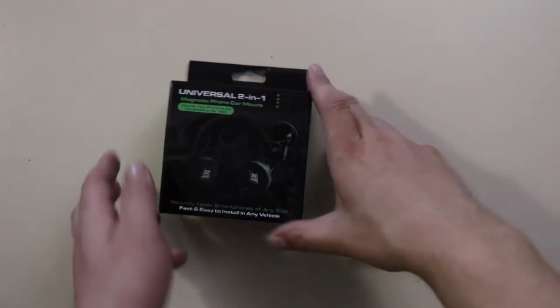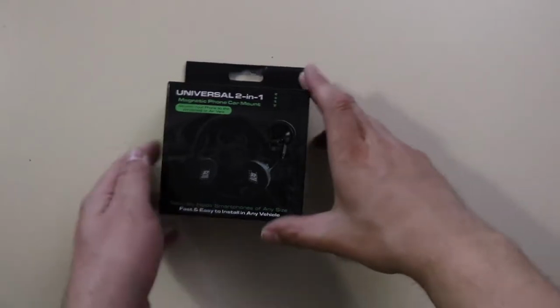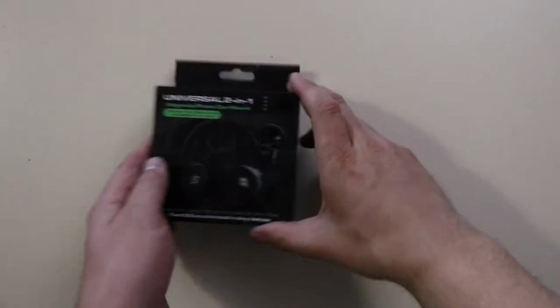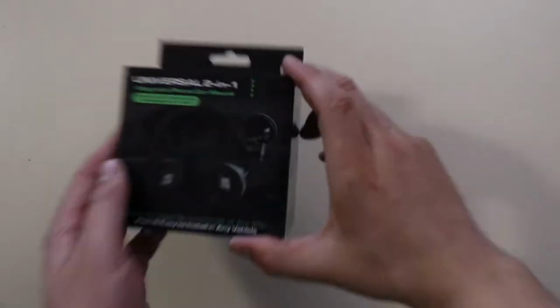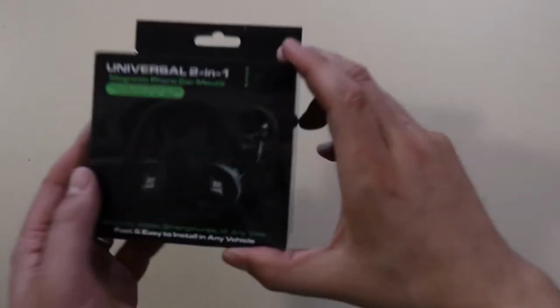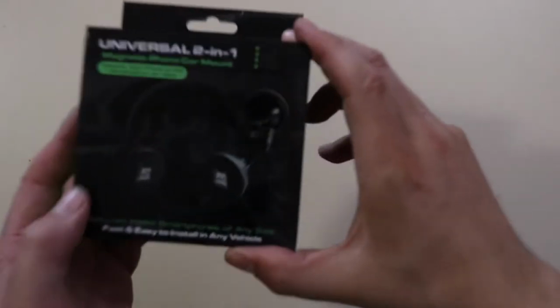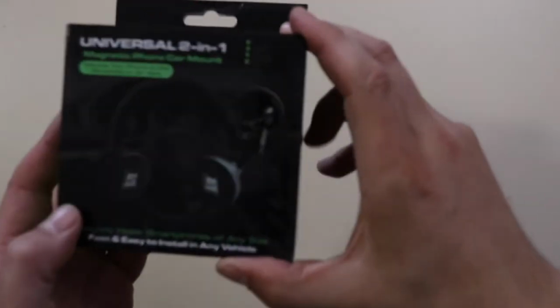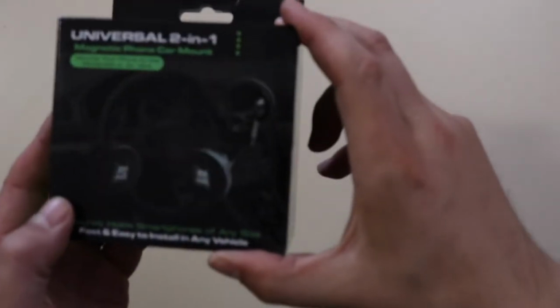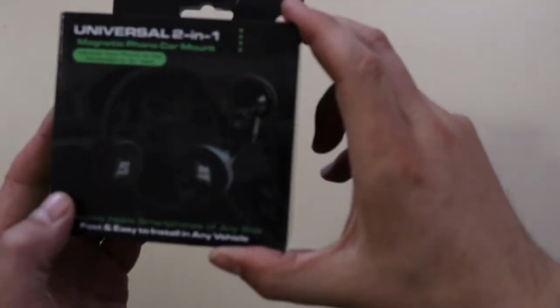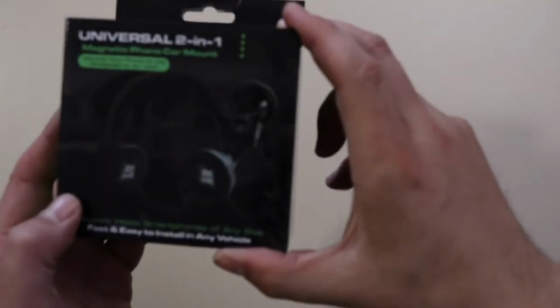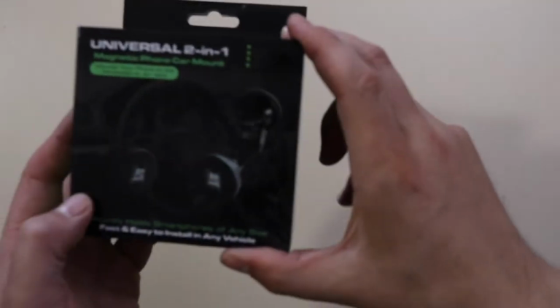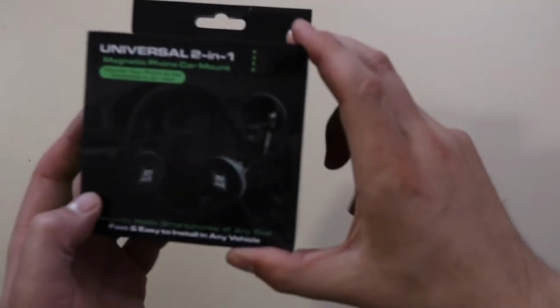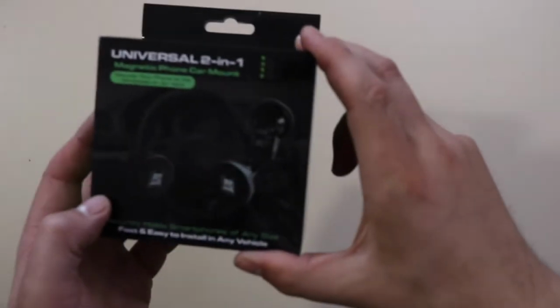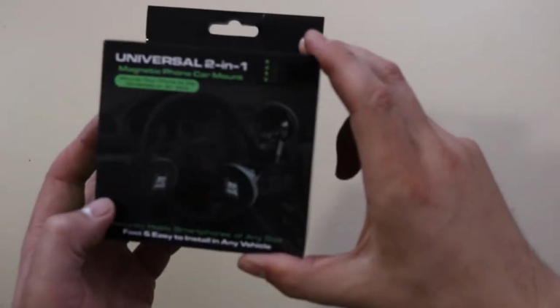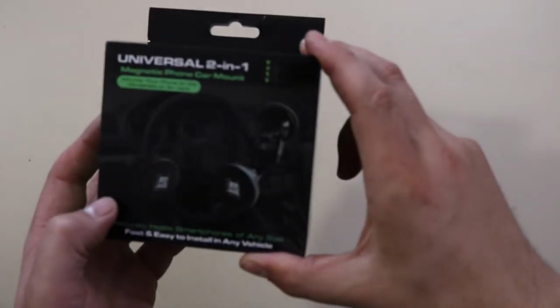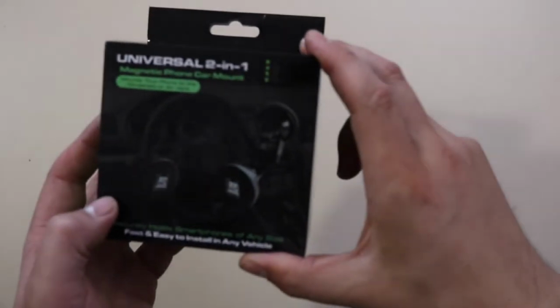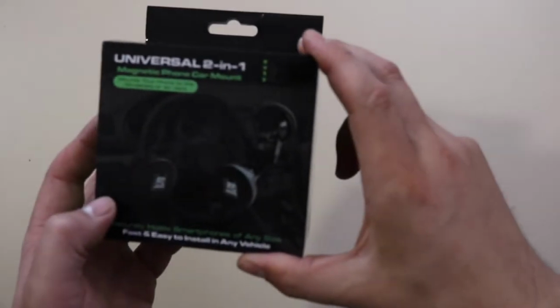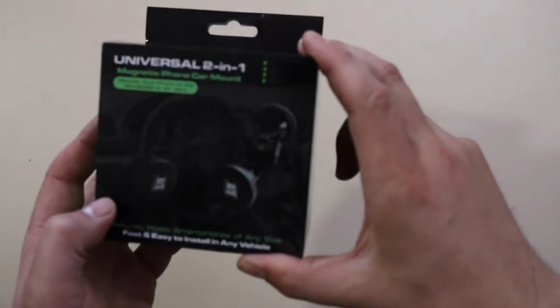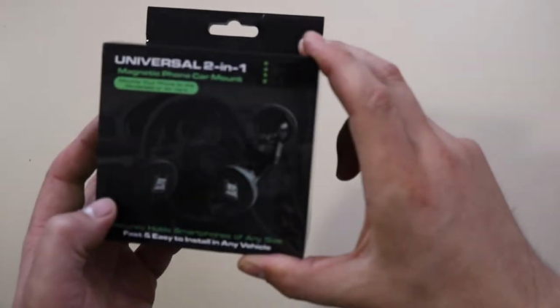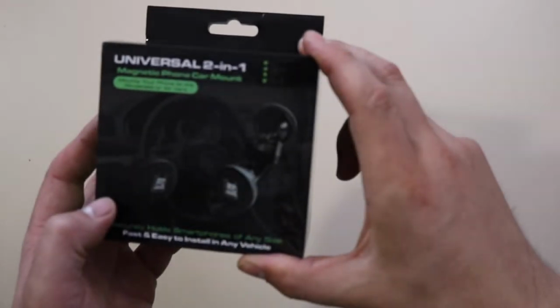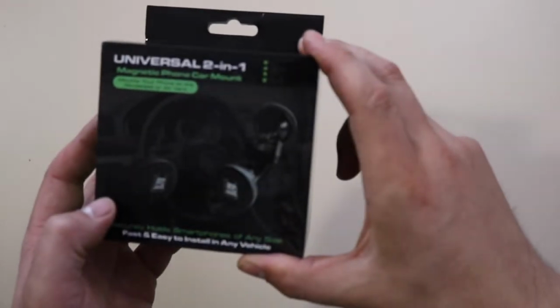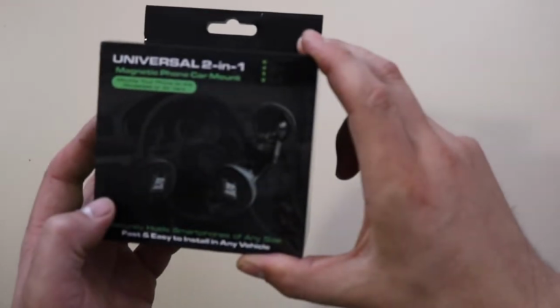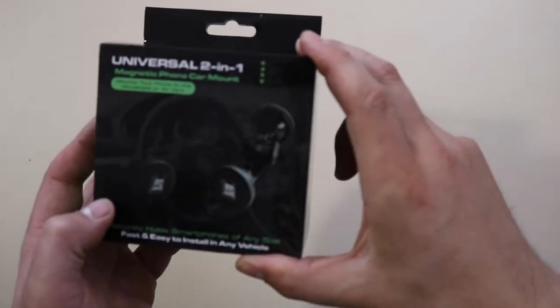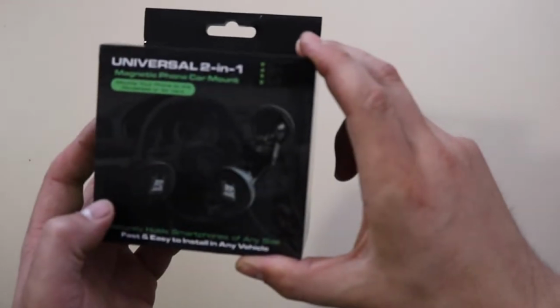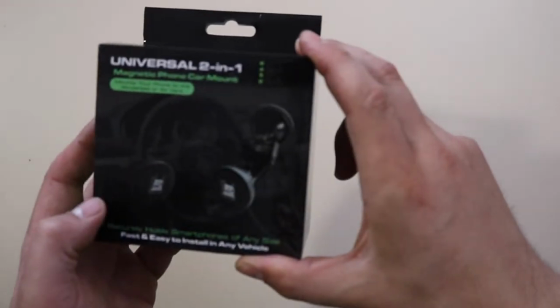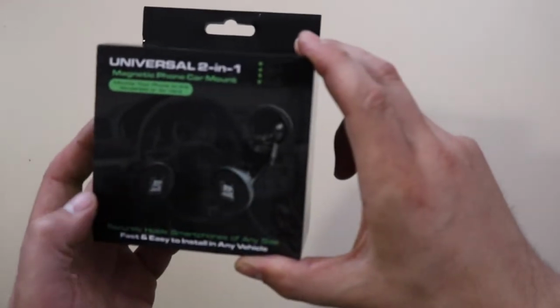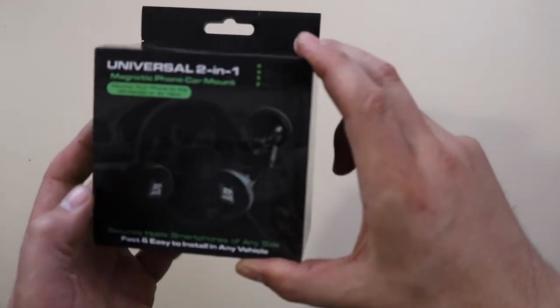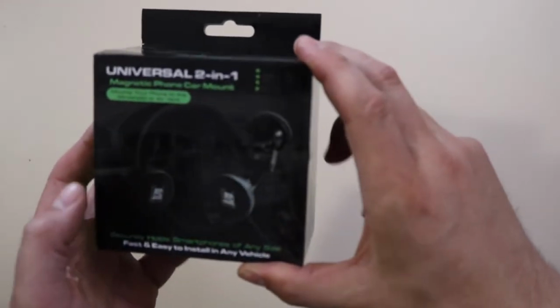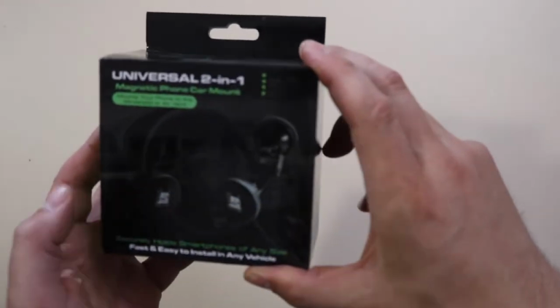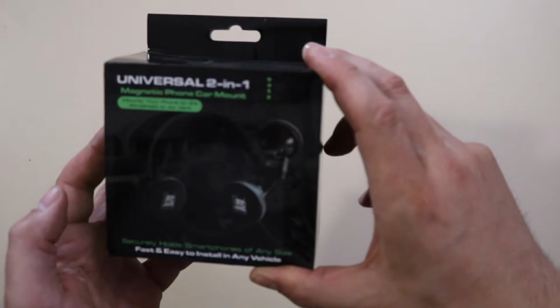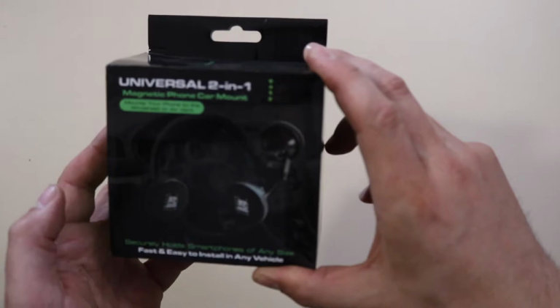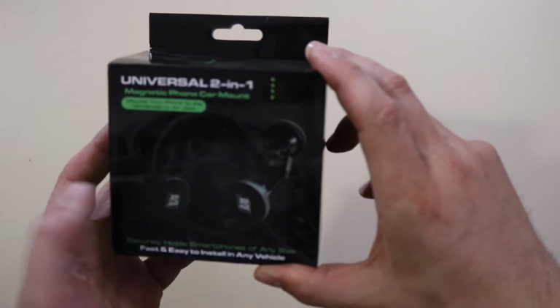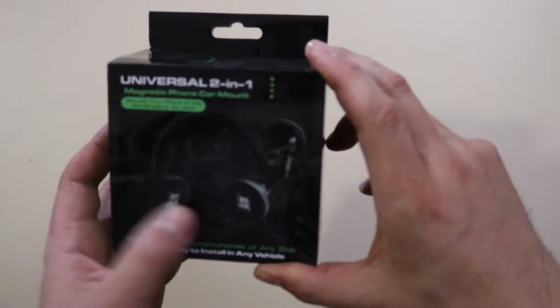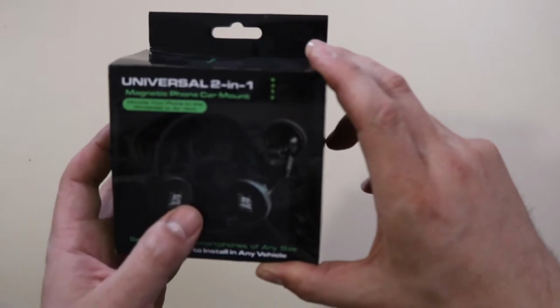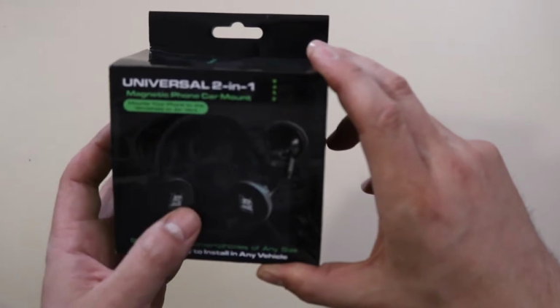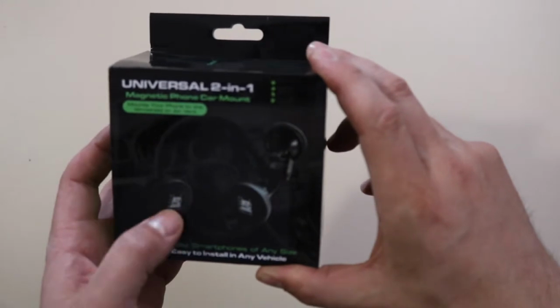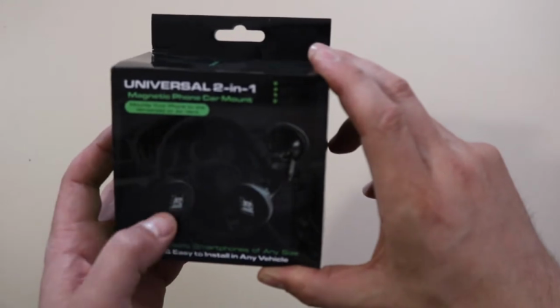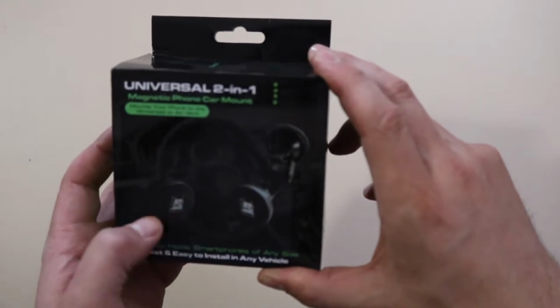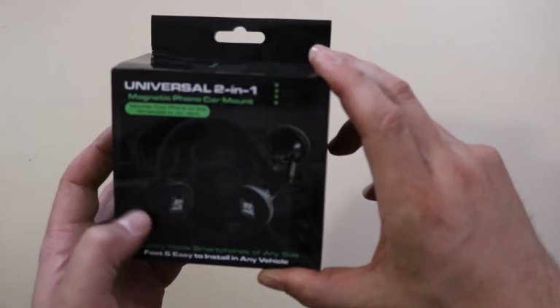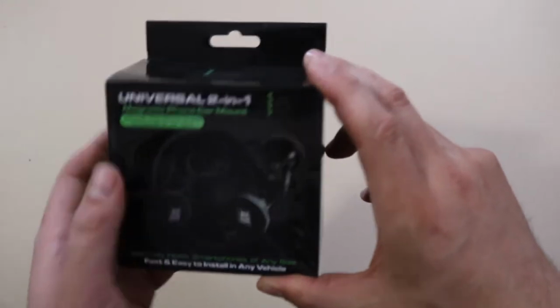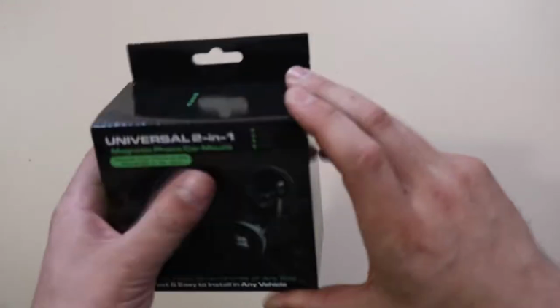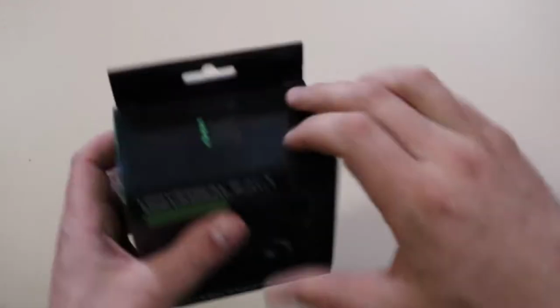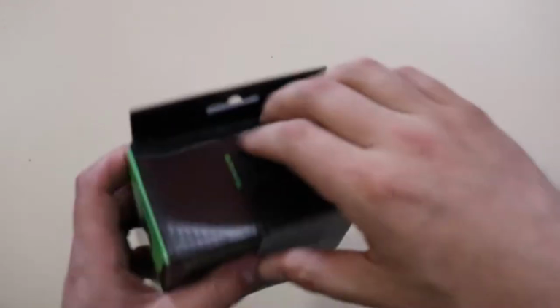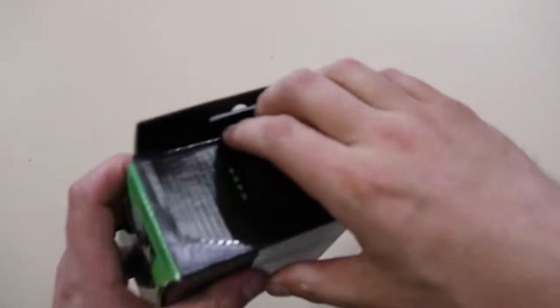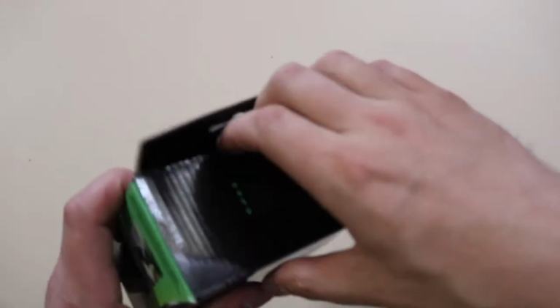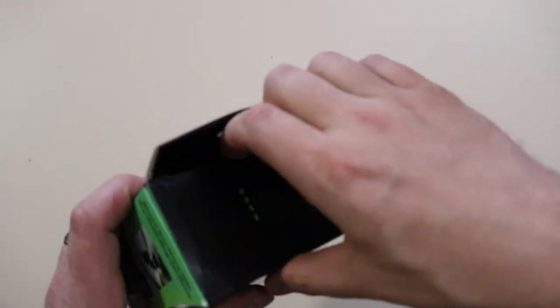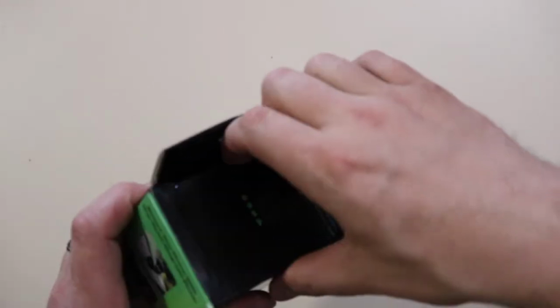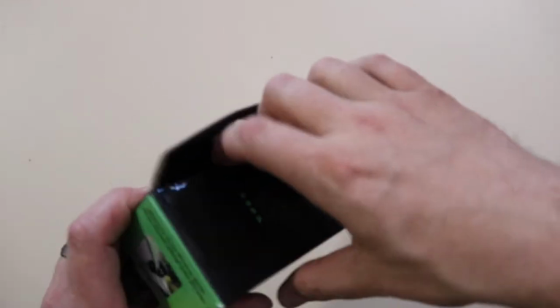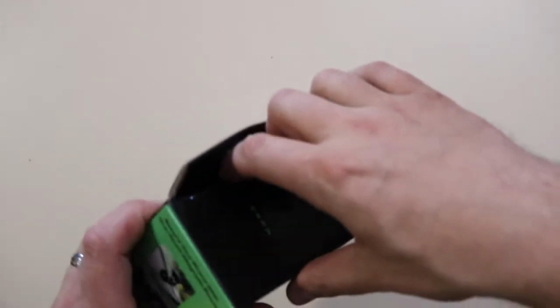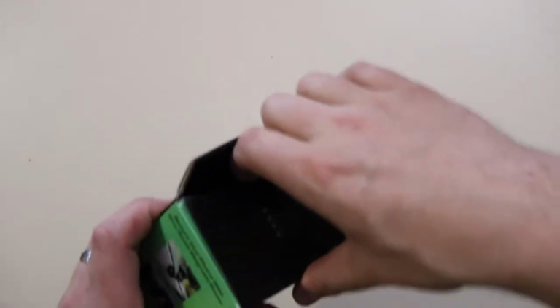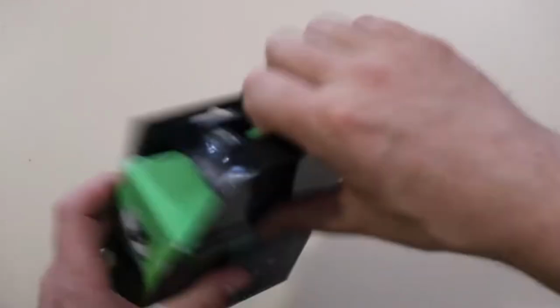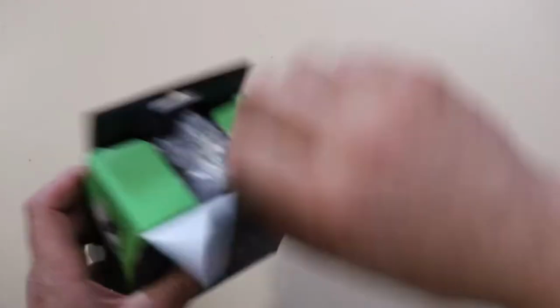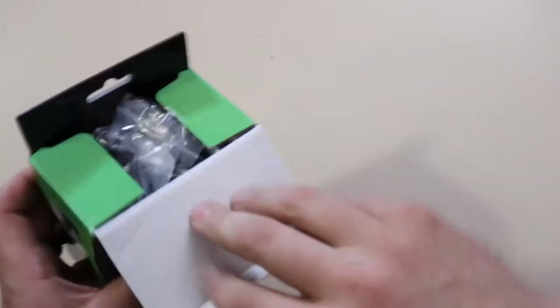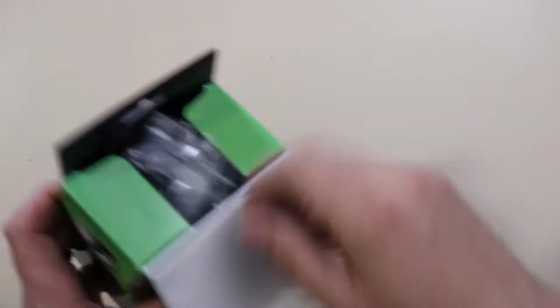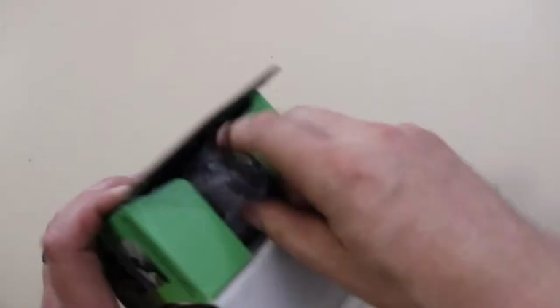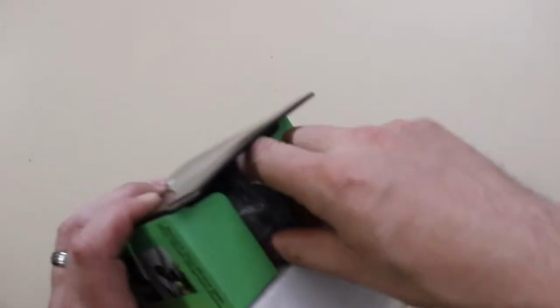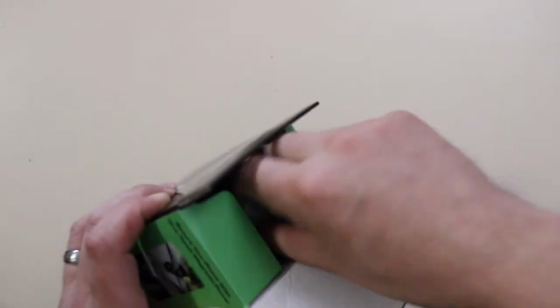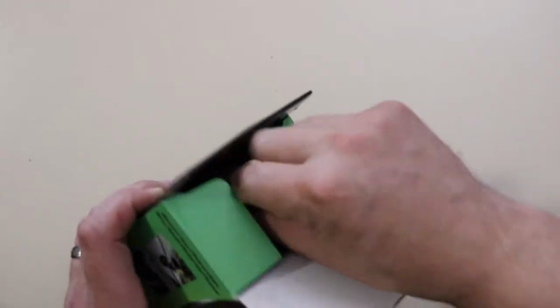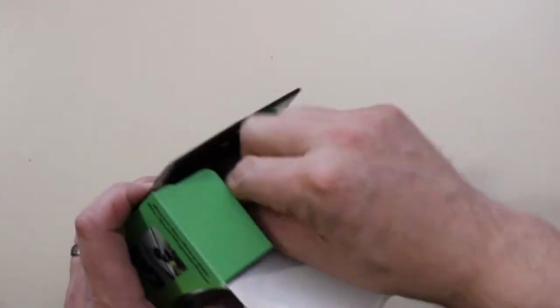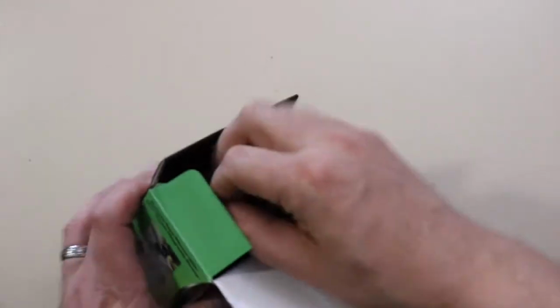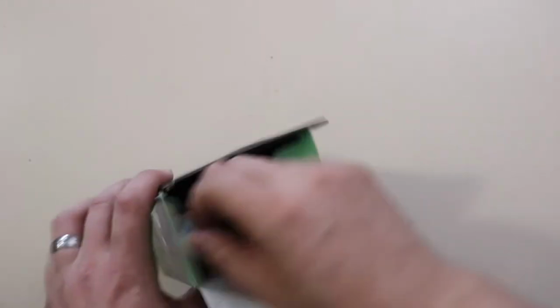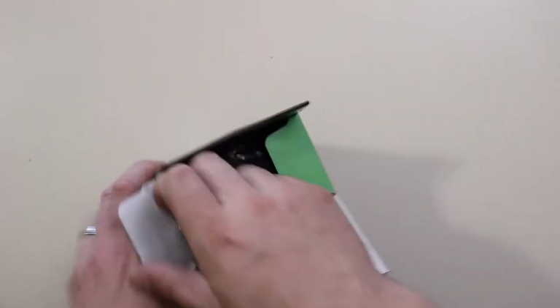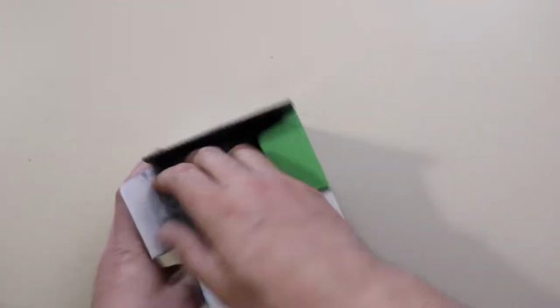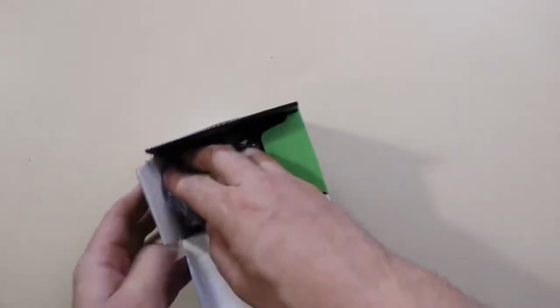I received this Universal 2-in-1 cell phone holder. I'm going to unbox it.